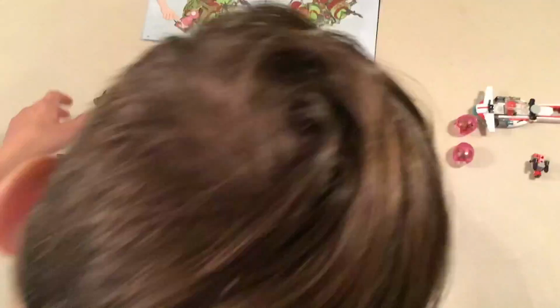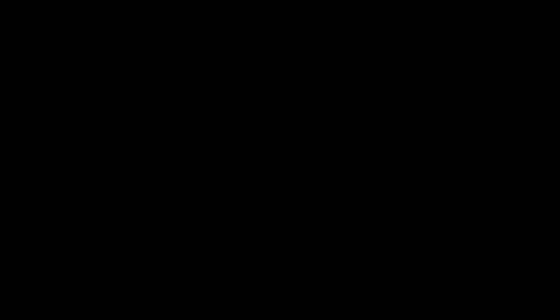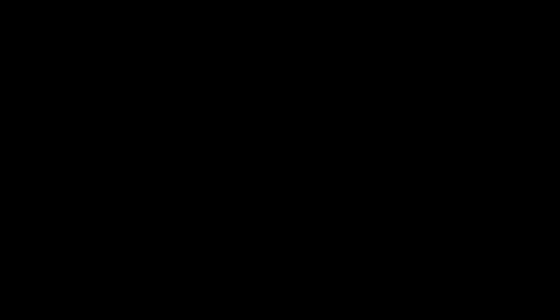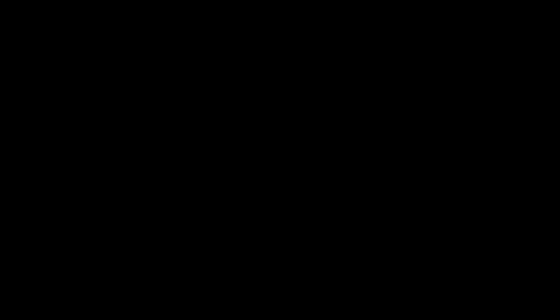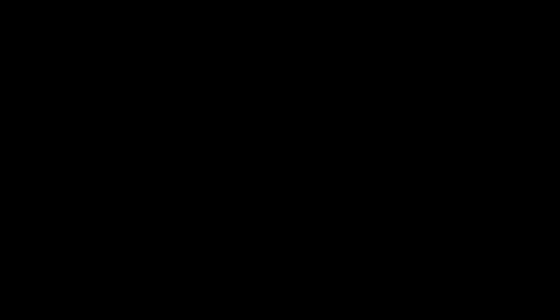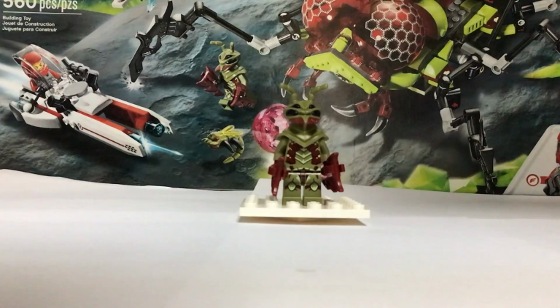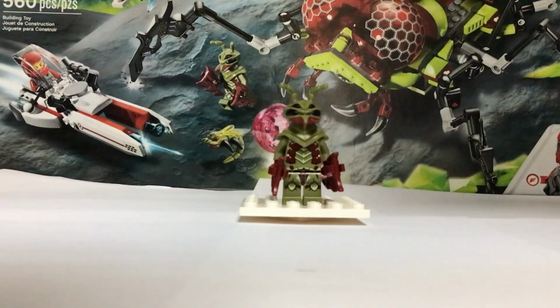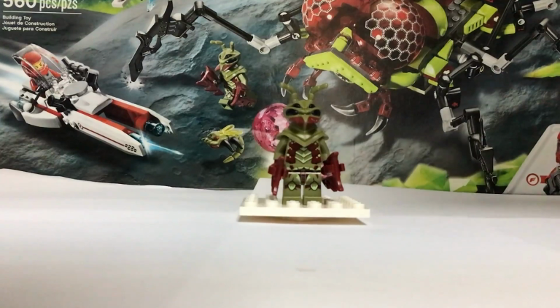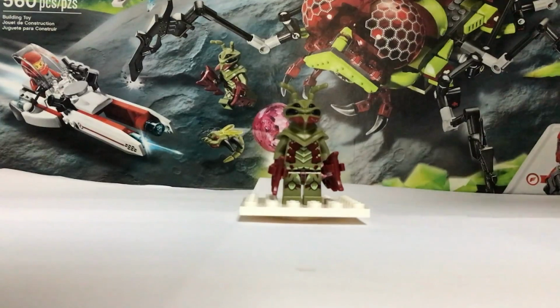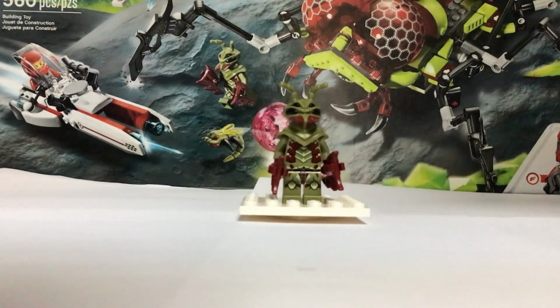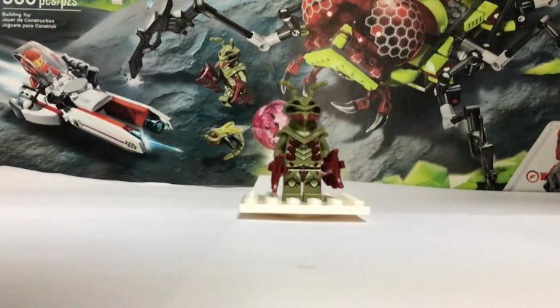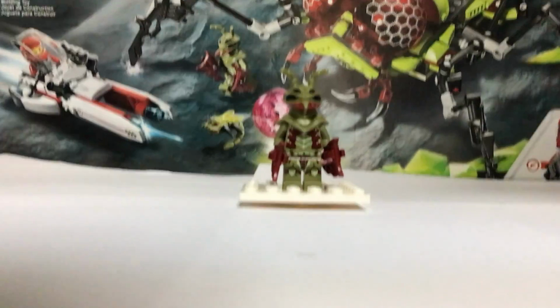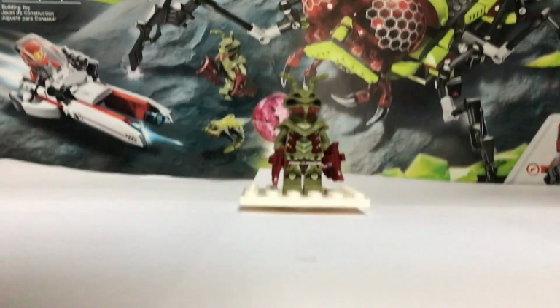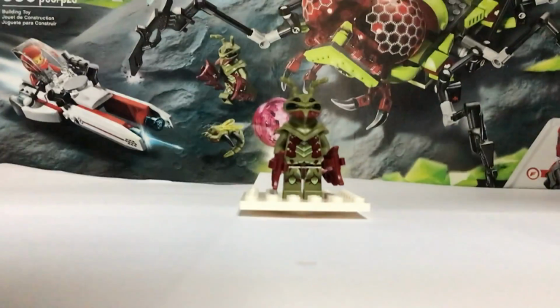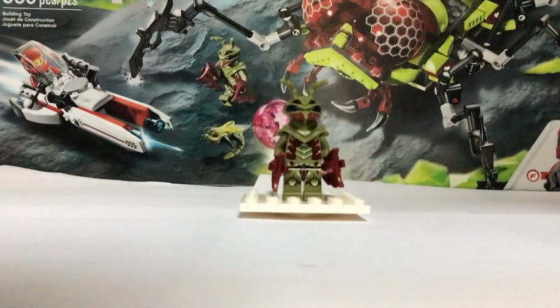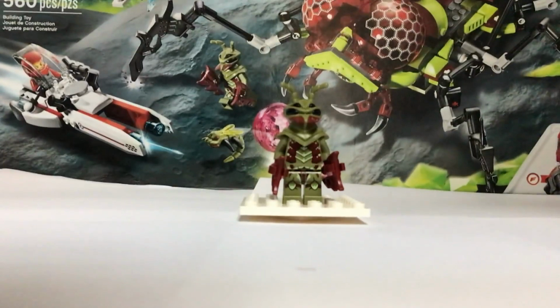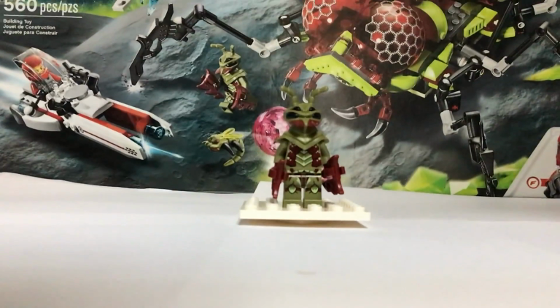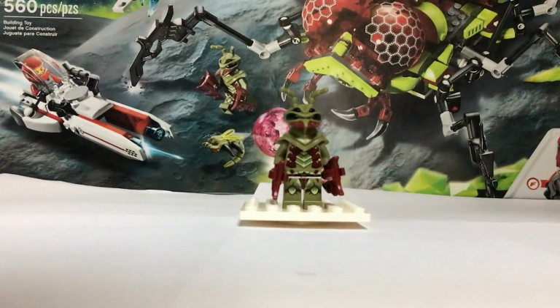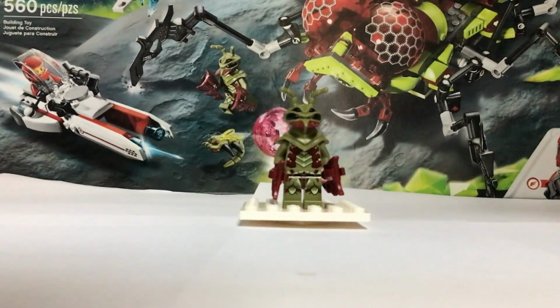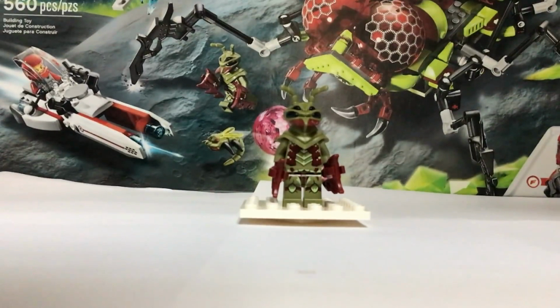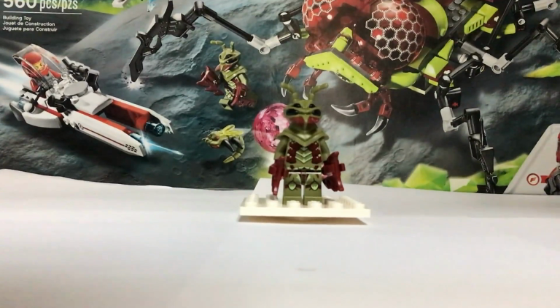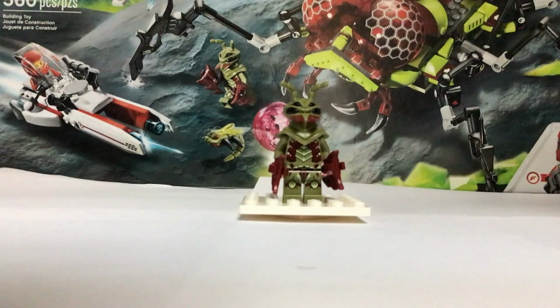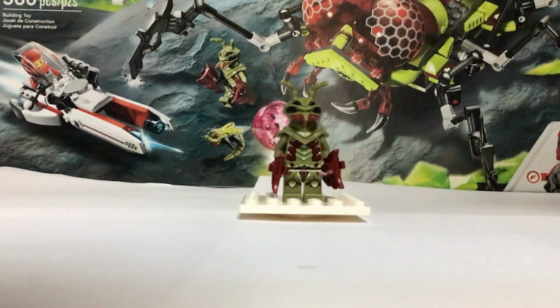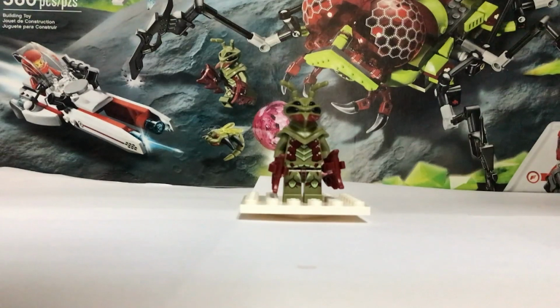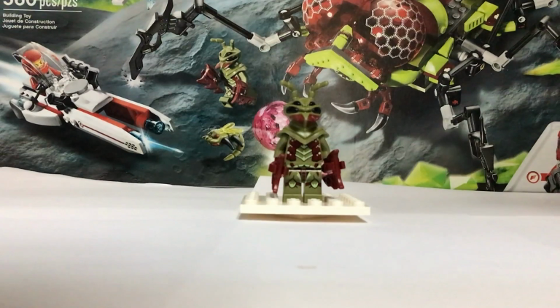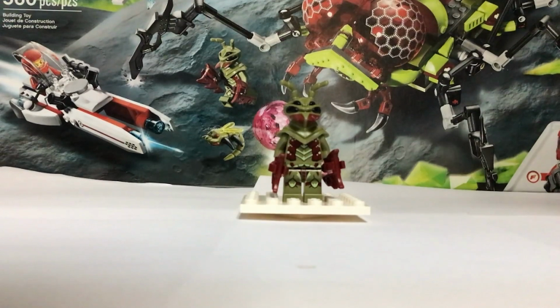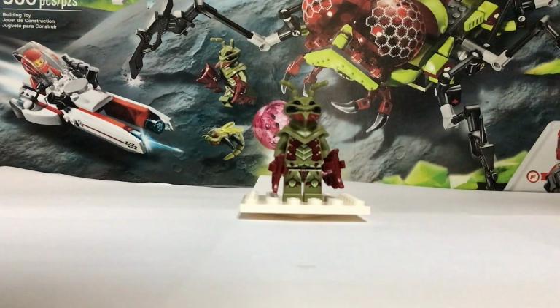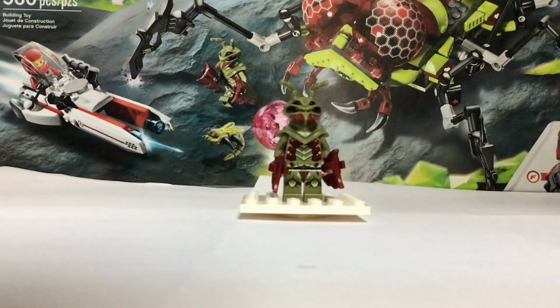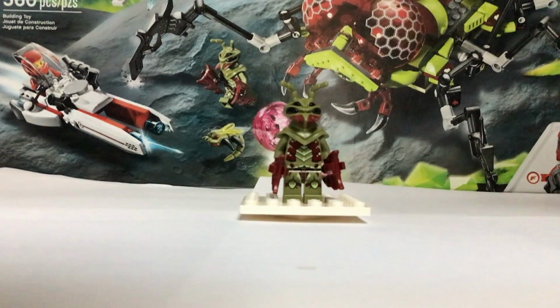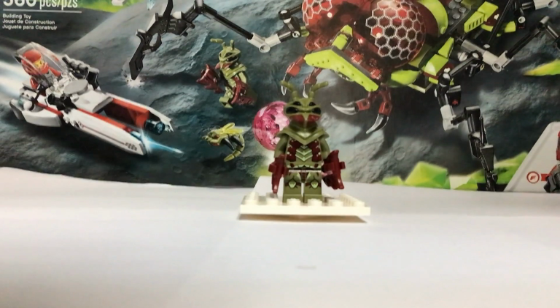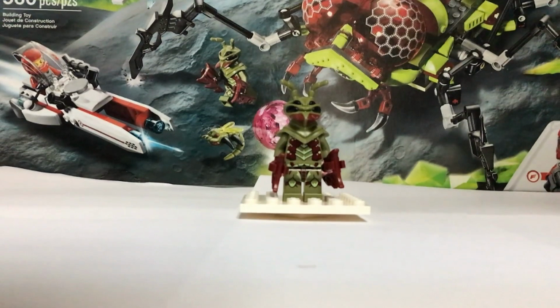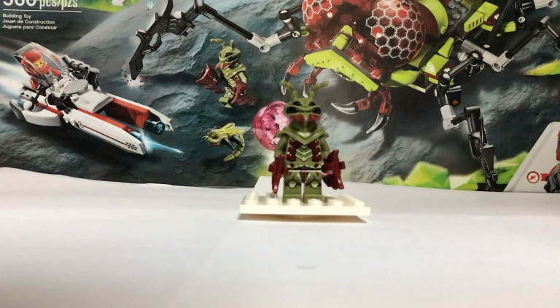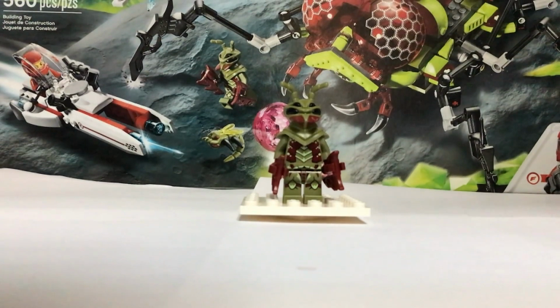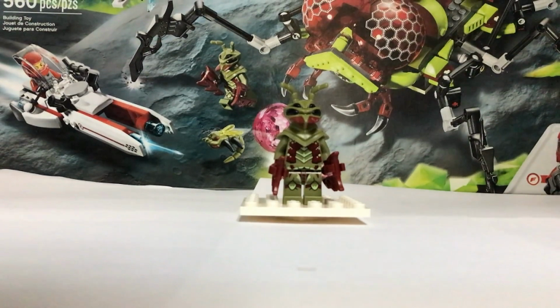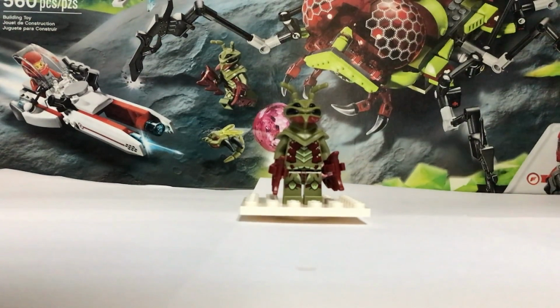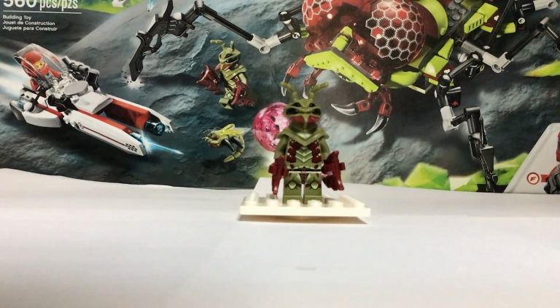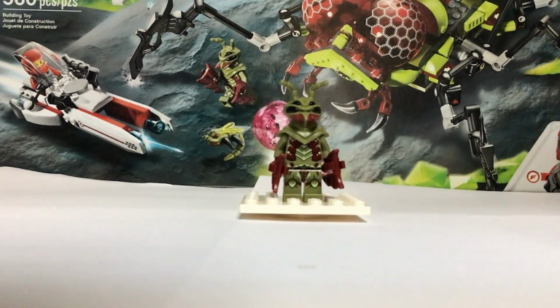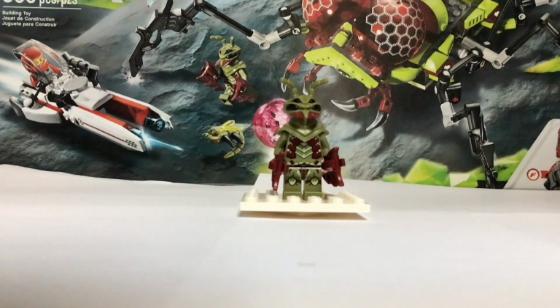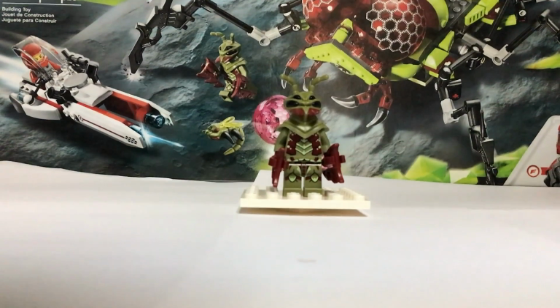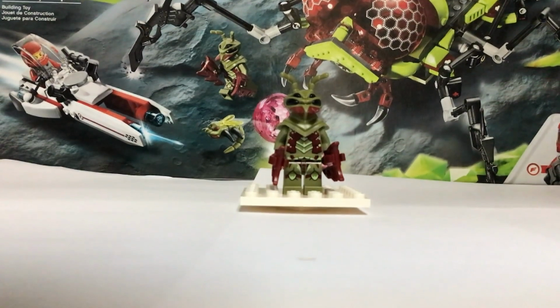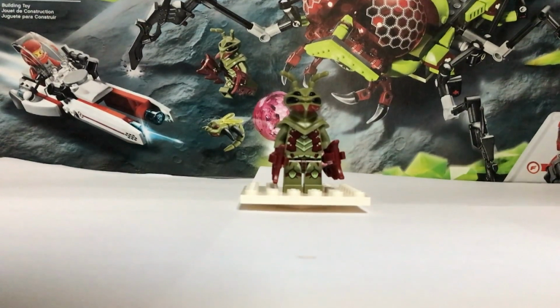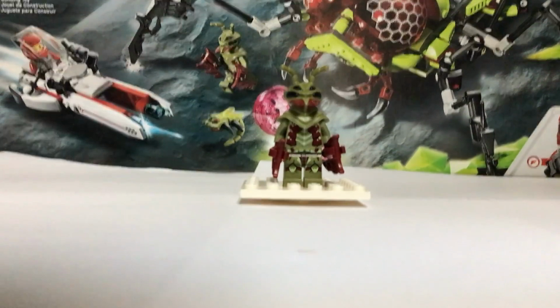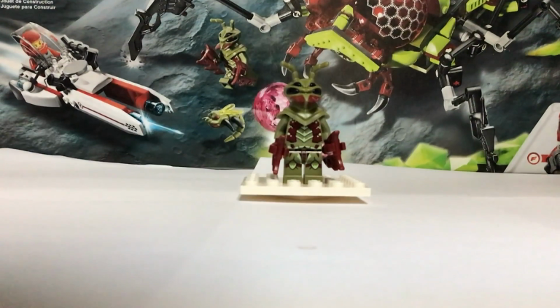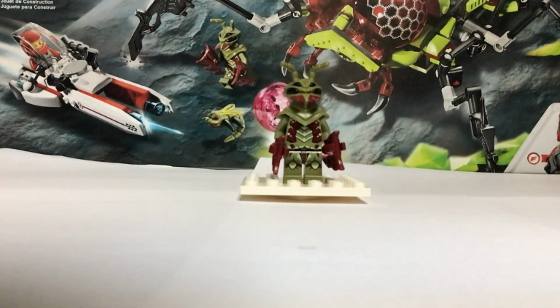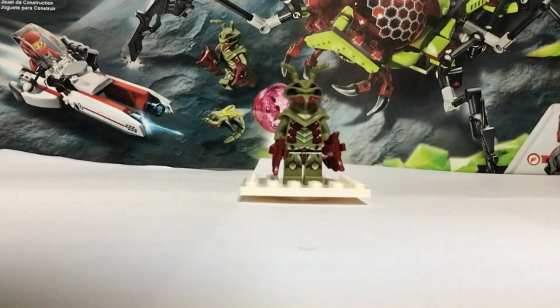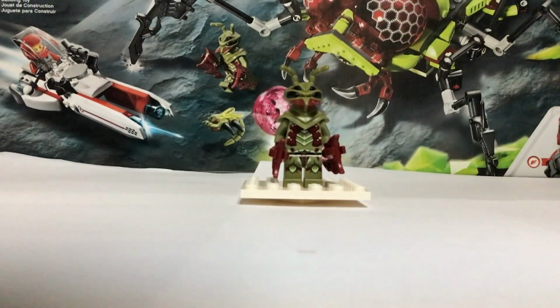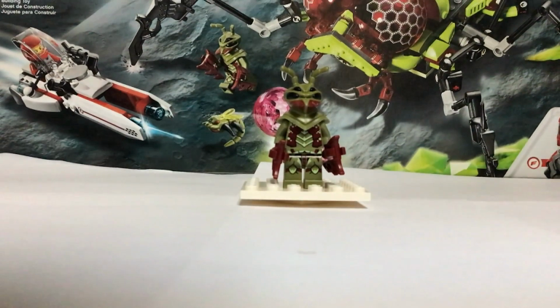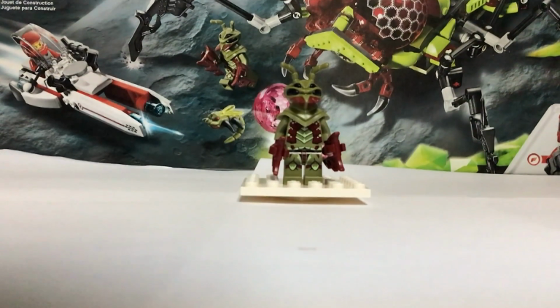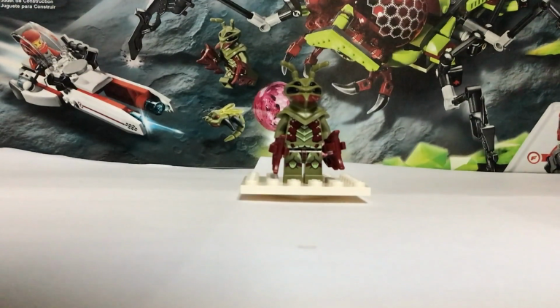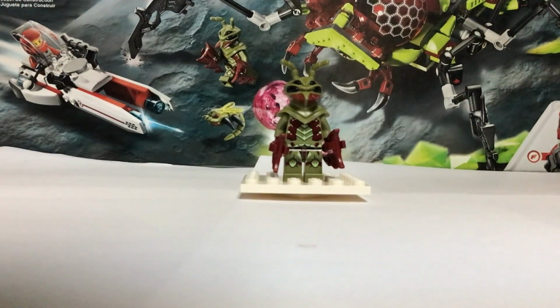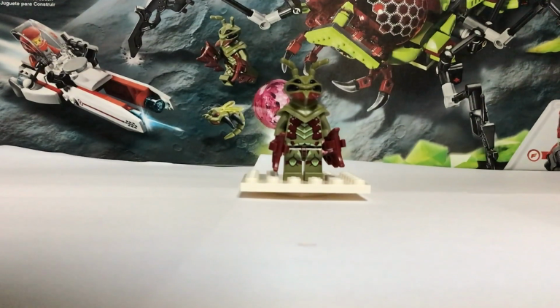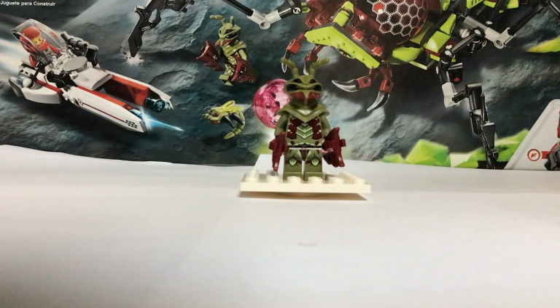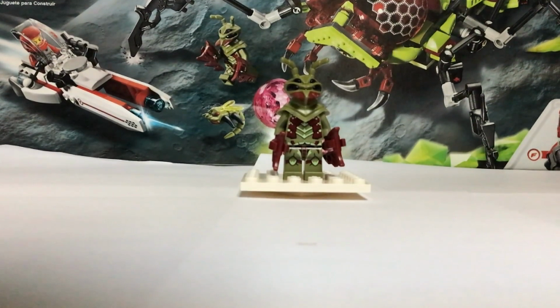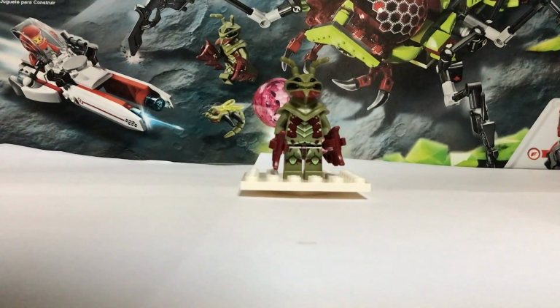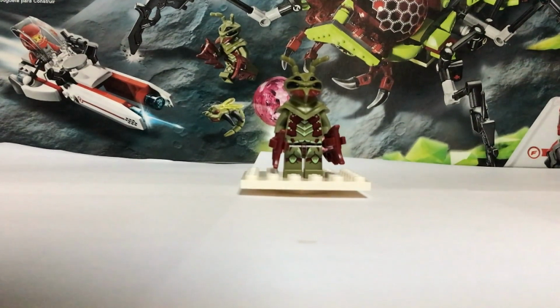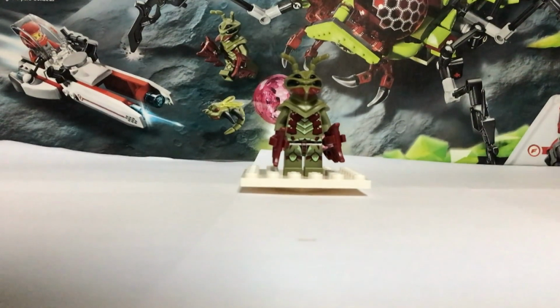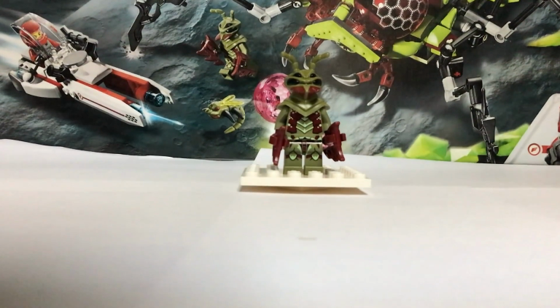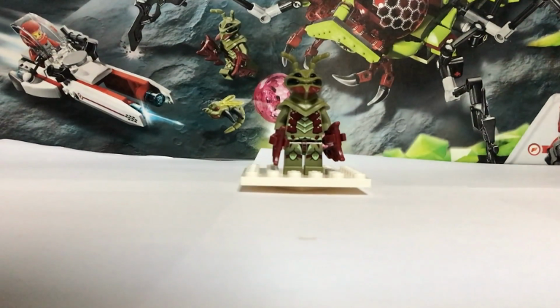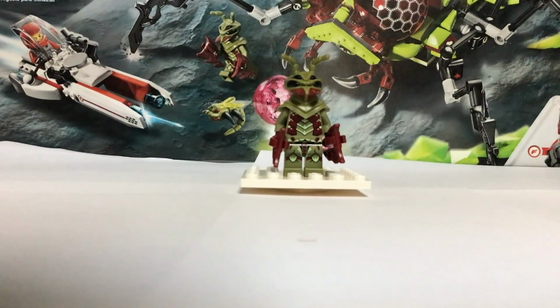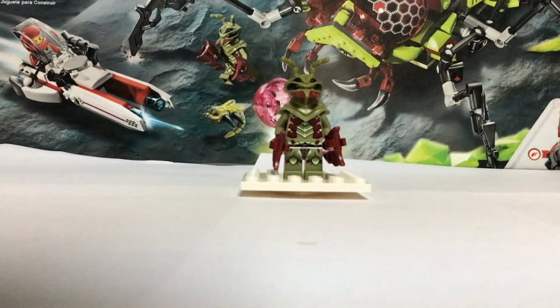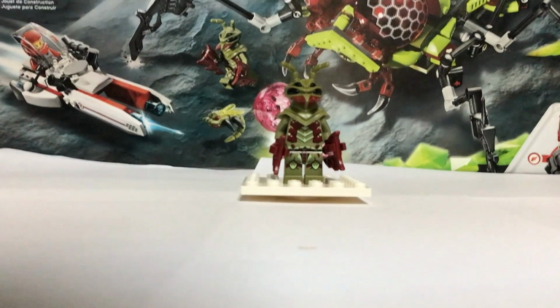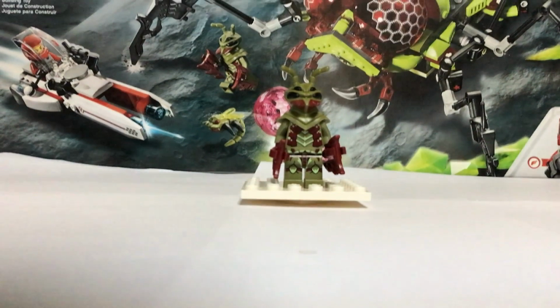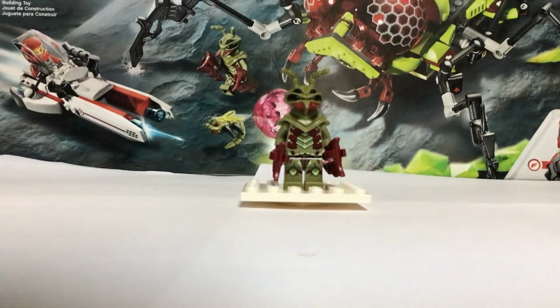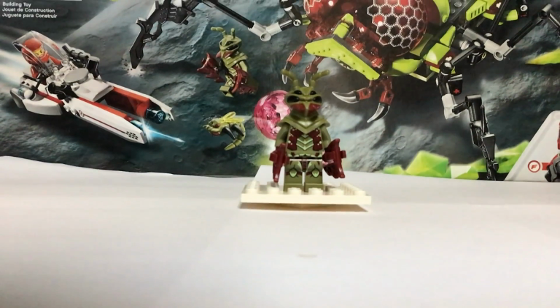We have just finished our build — well, sort of I guess. Now we will be reviewing the minifigures.